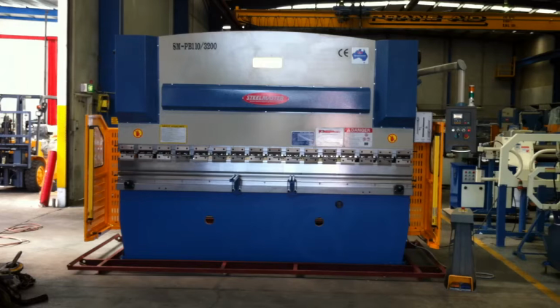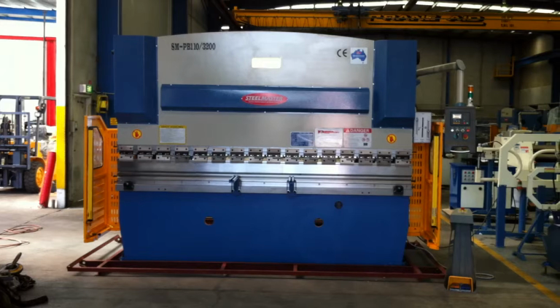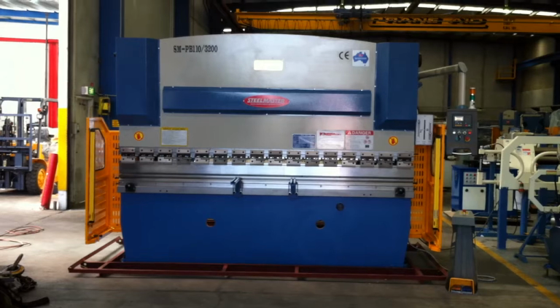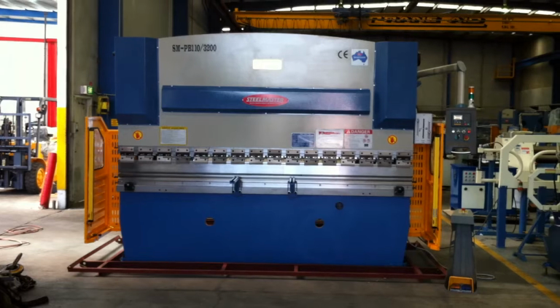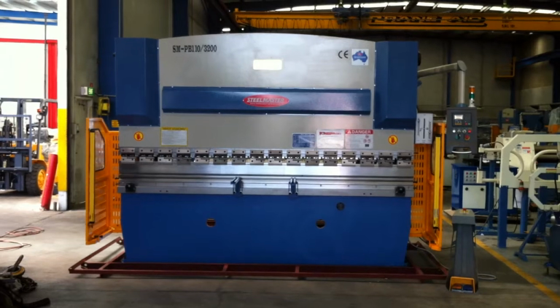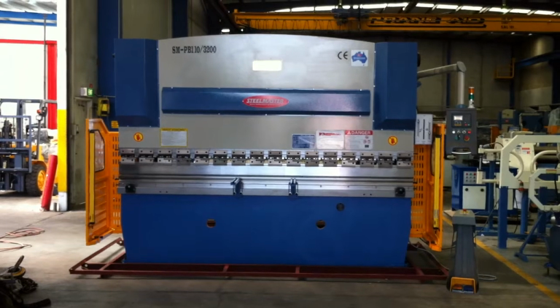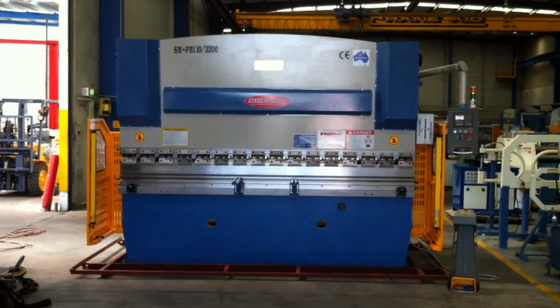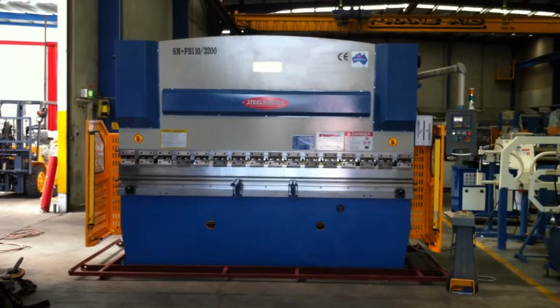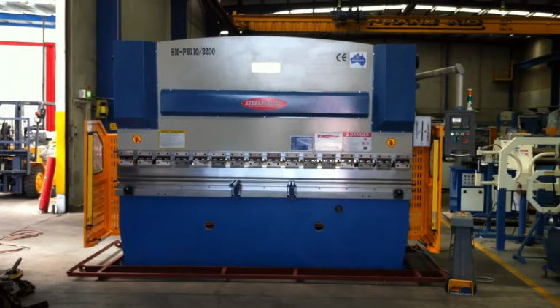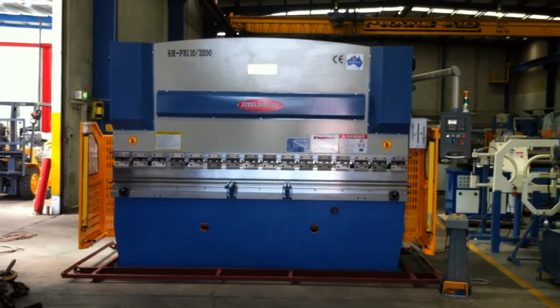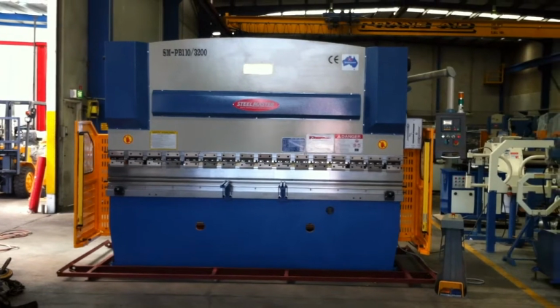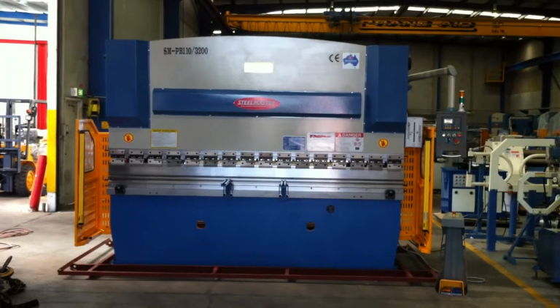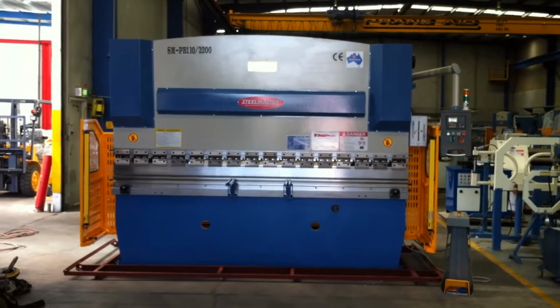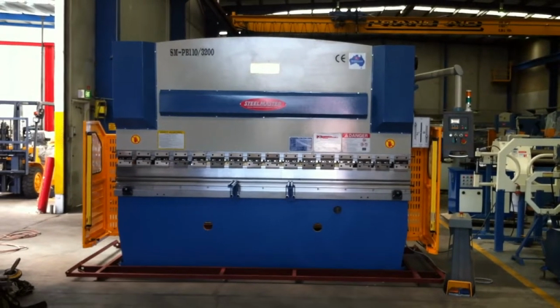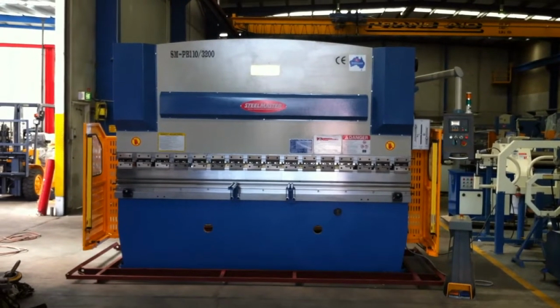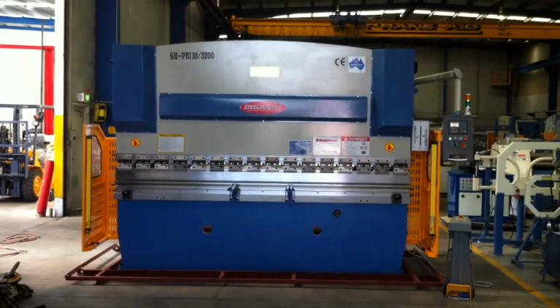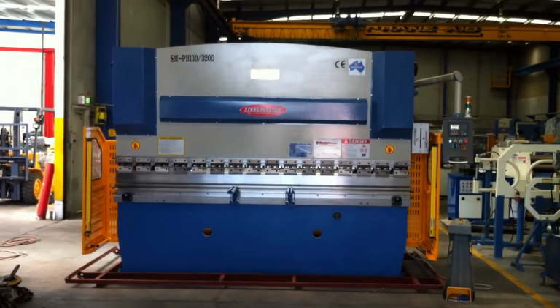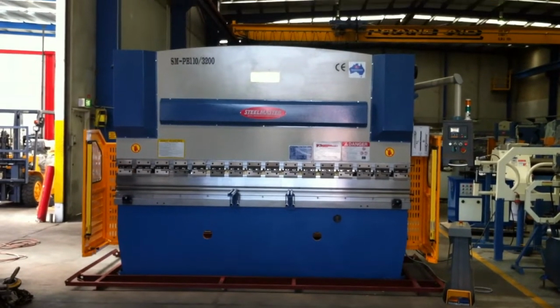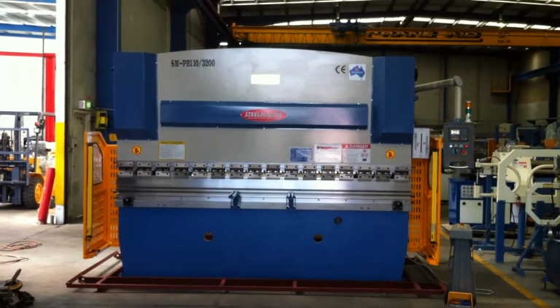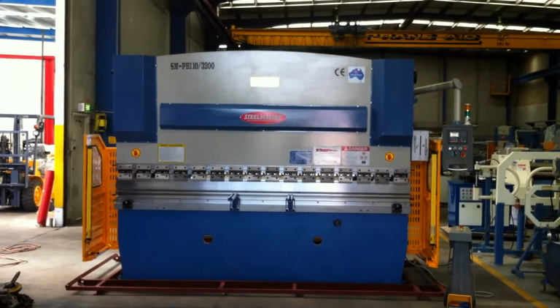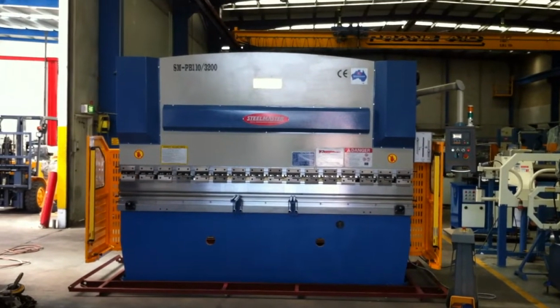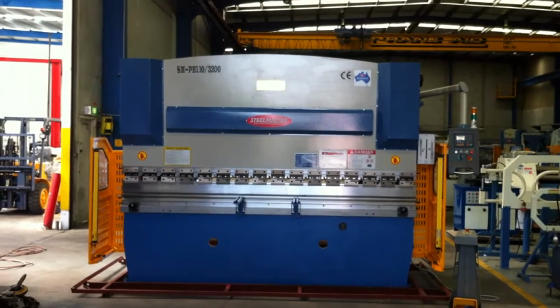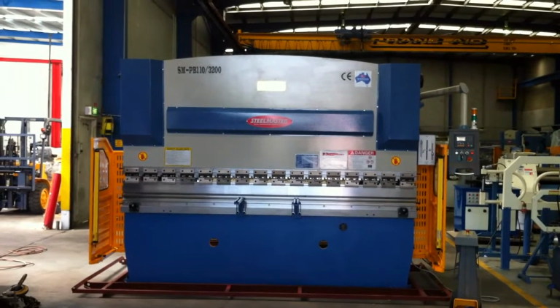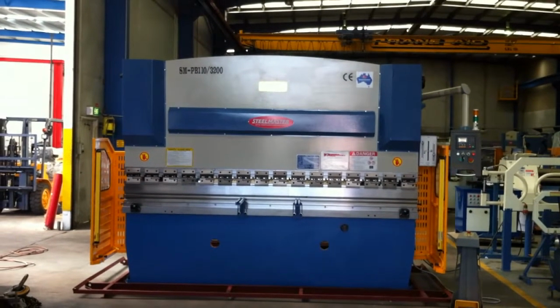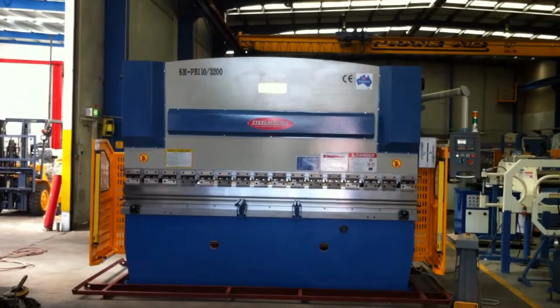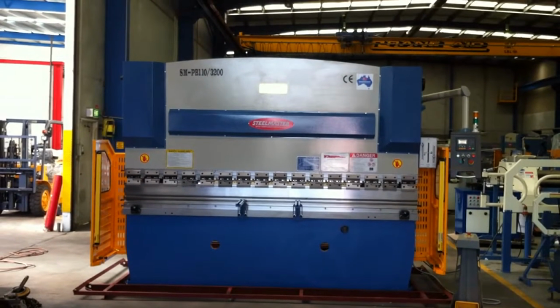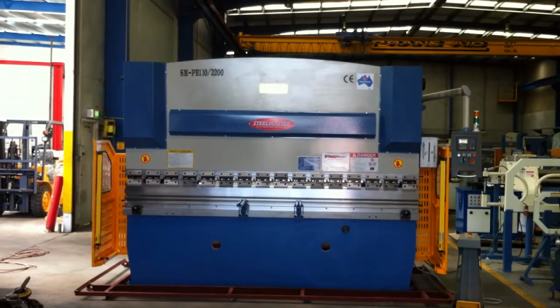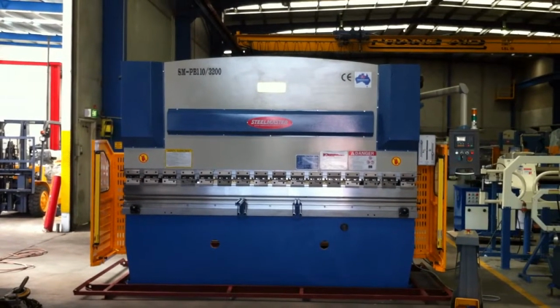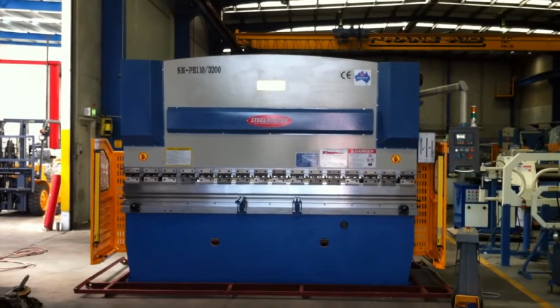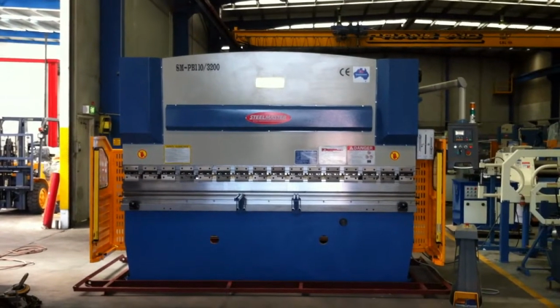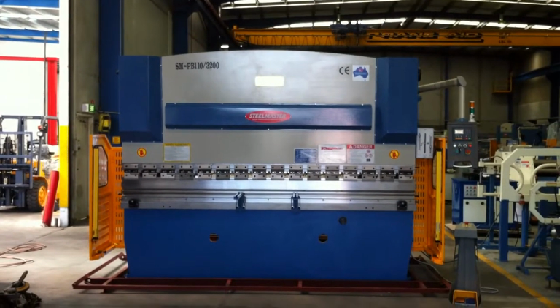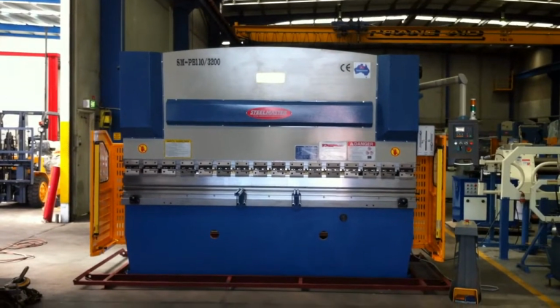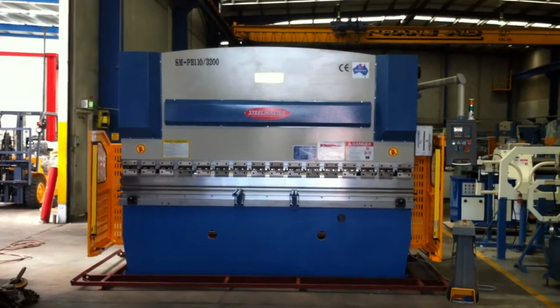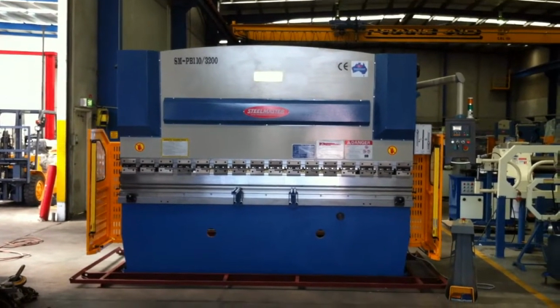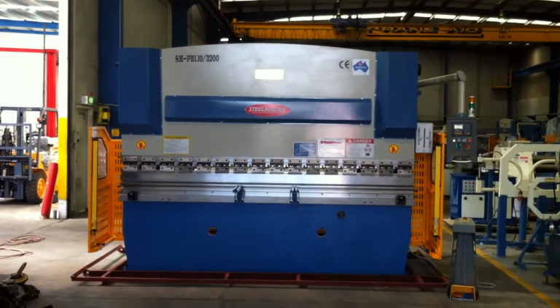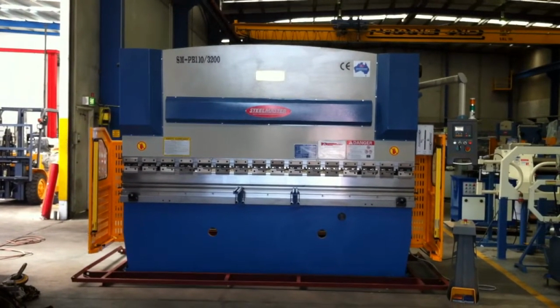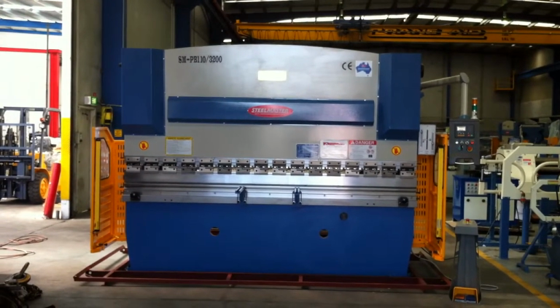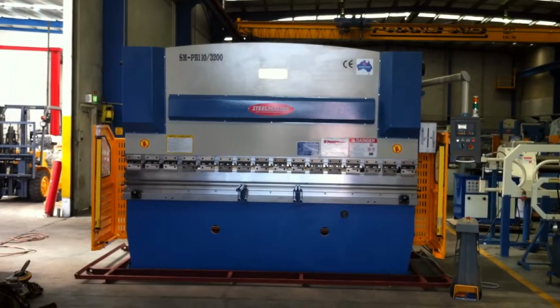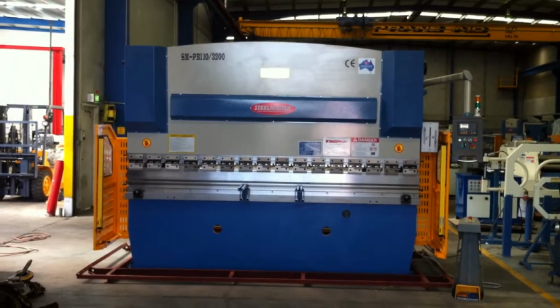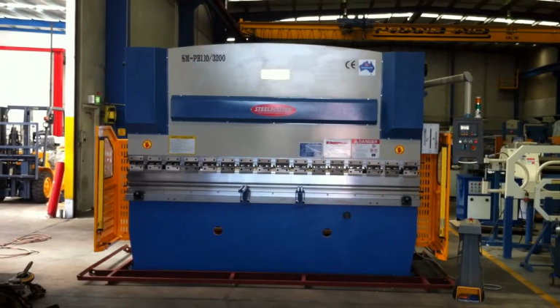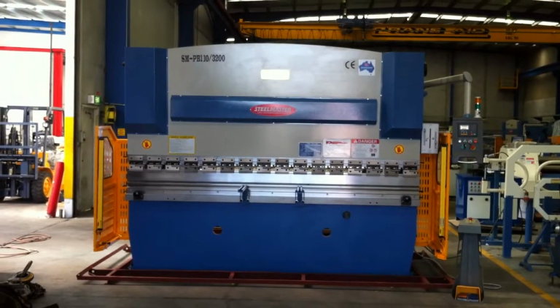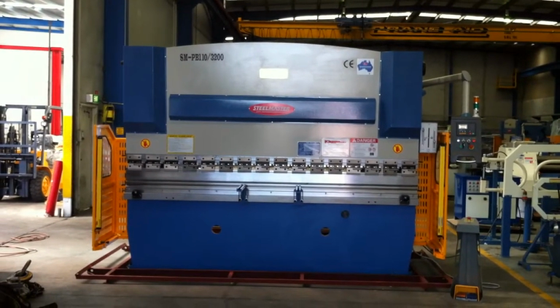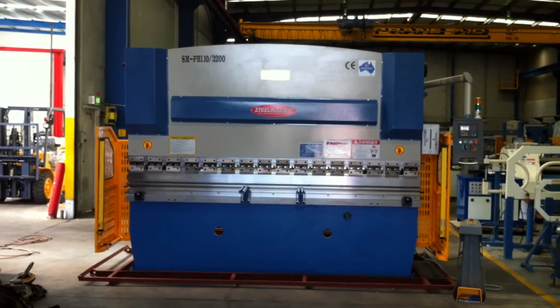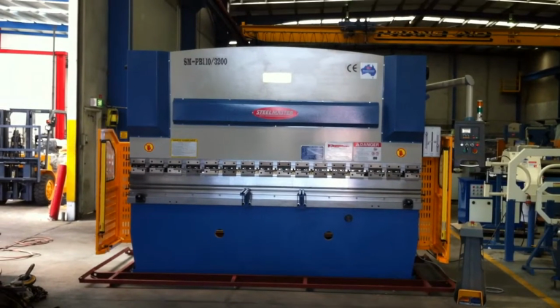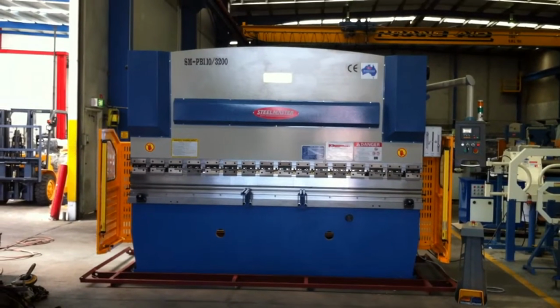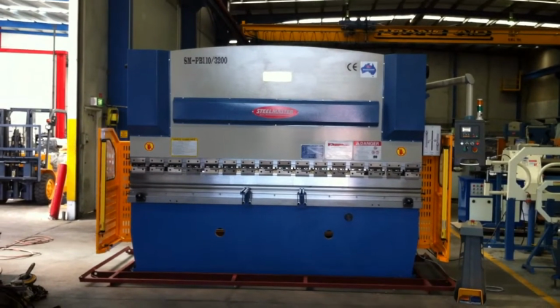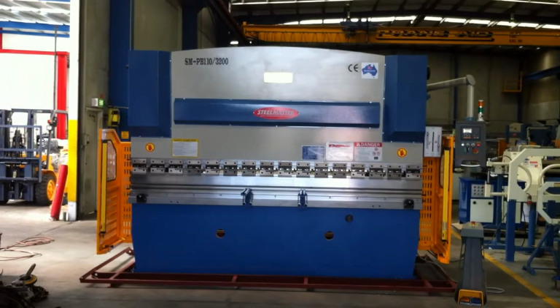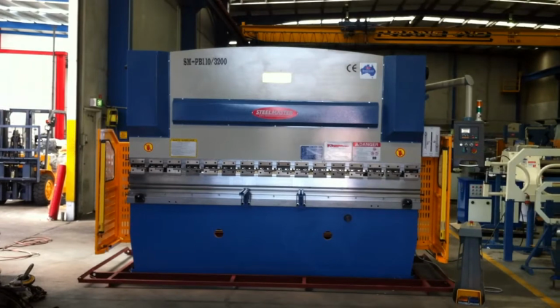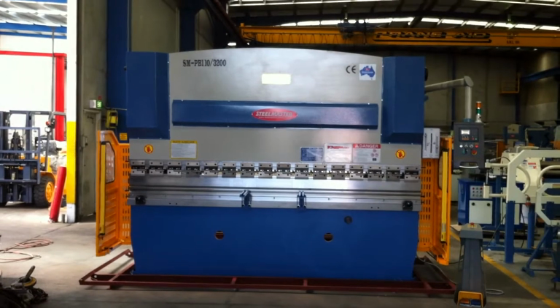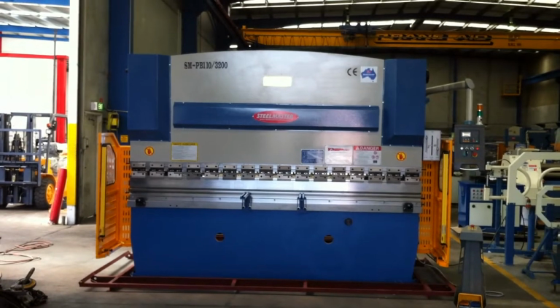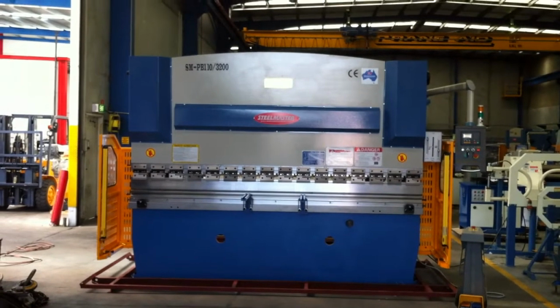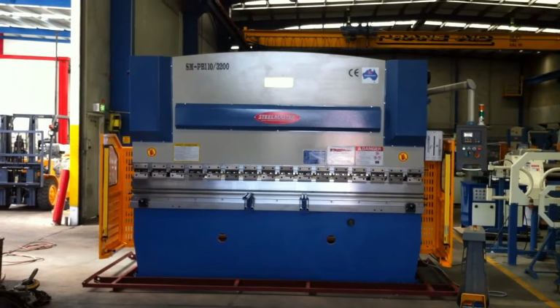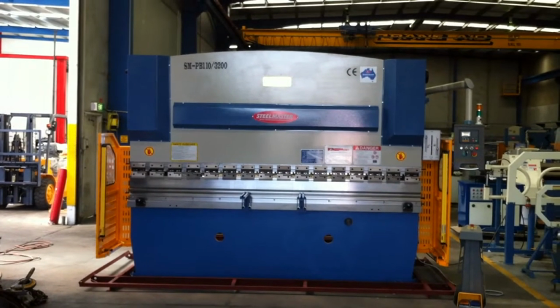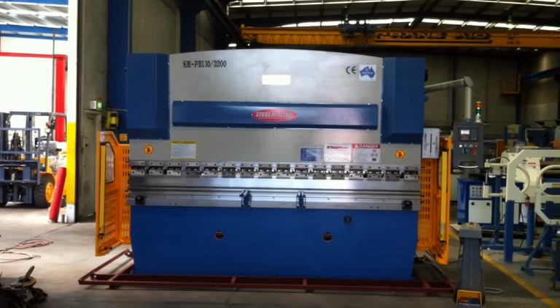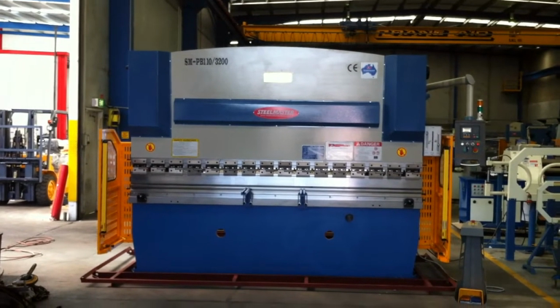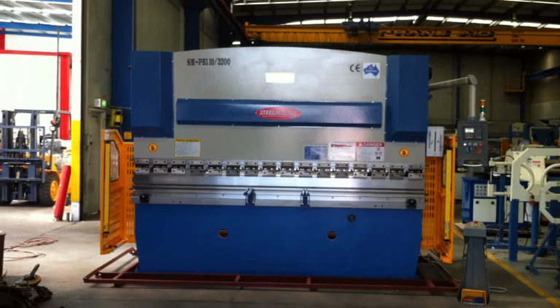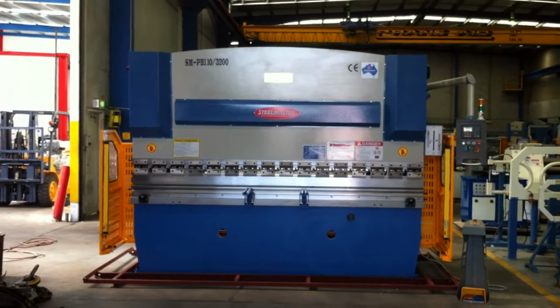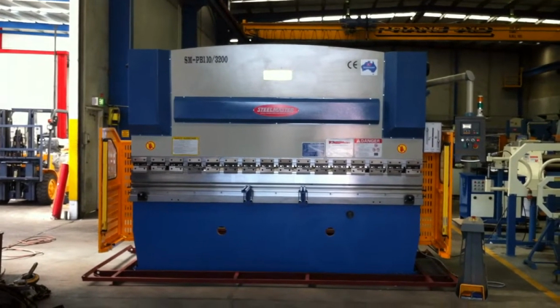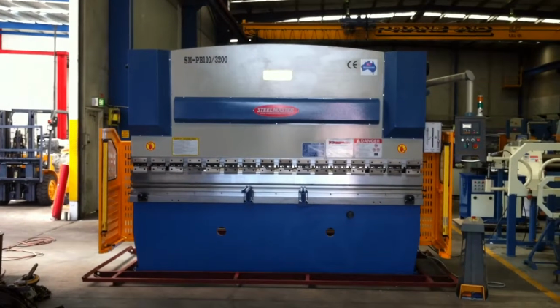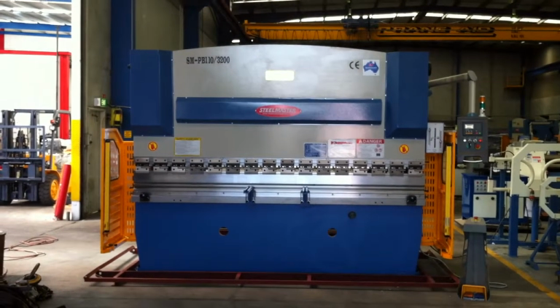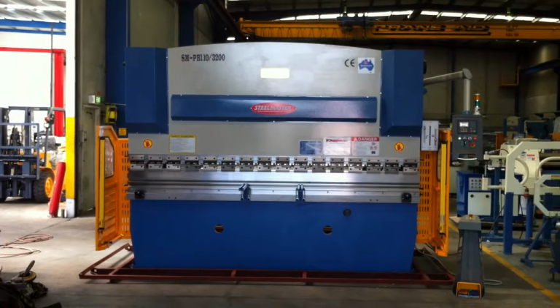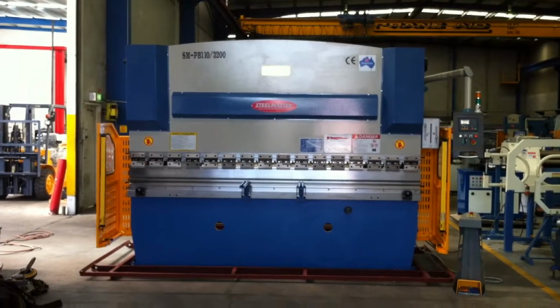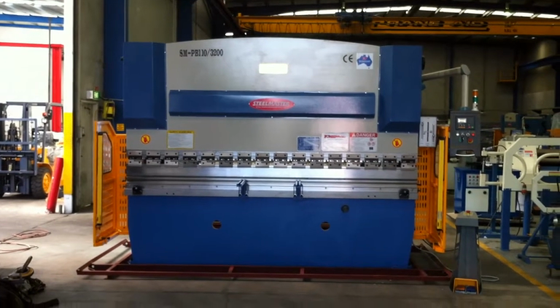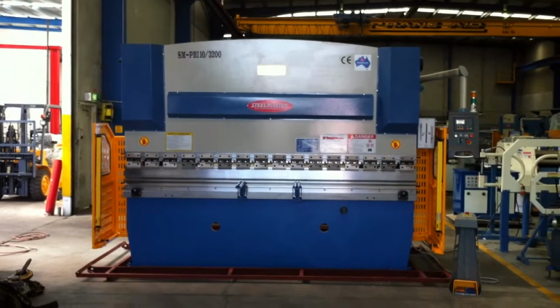Welcome to Asset Plant Machinery. Today we're going to overview our new Steelmaster heavy duty hydraulic press brake.